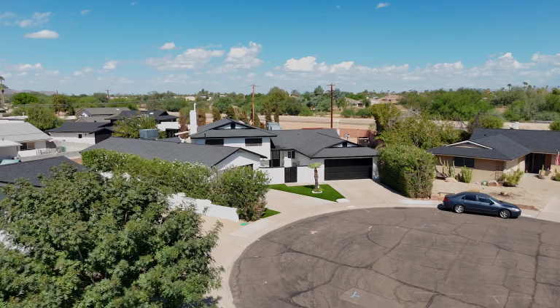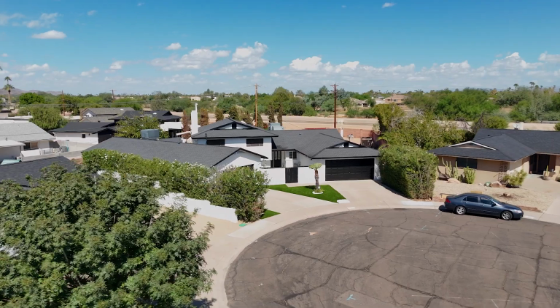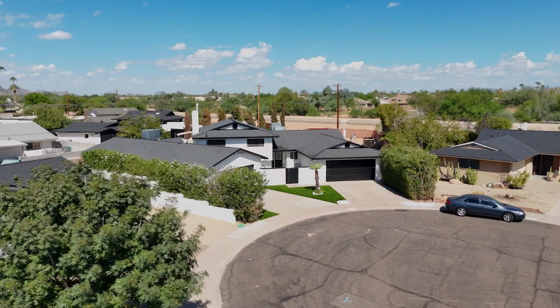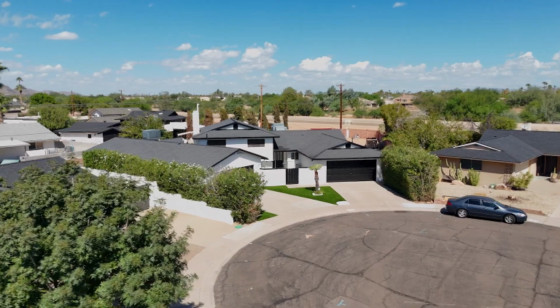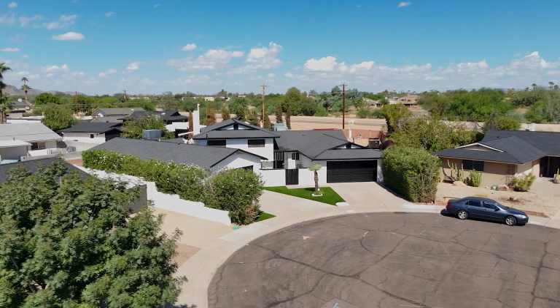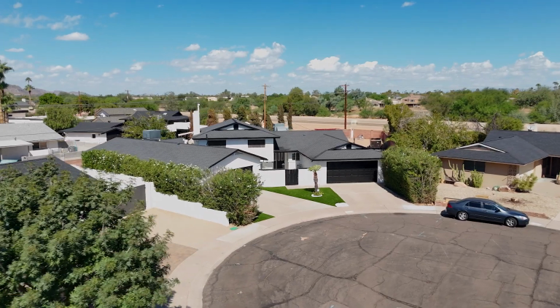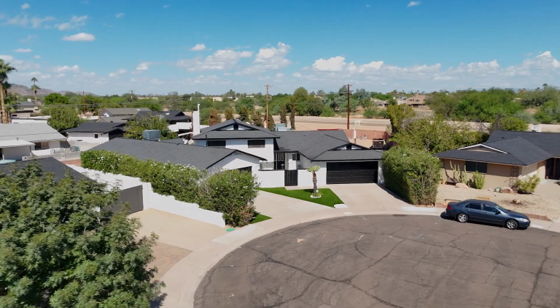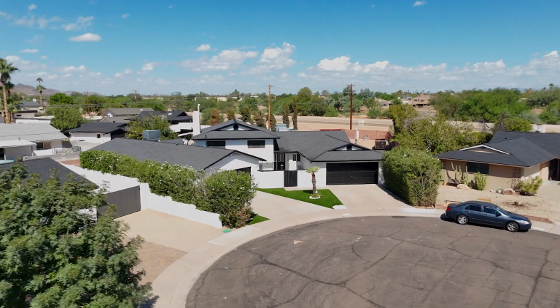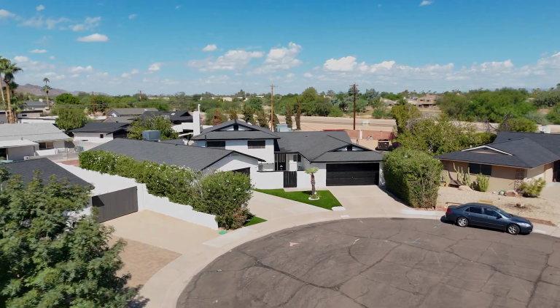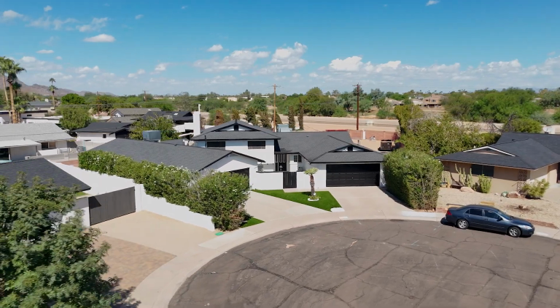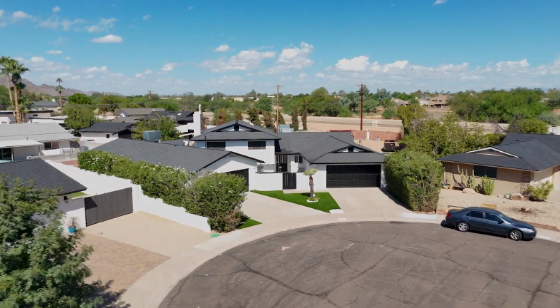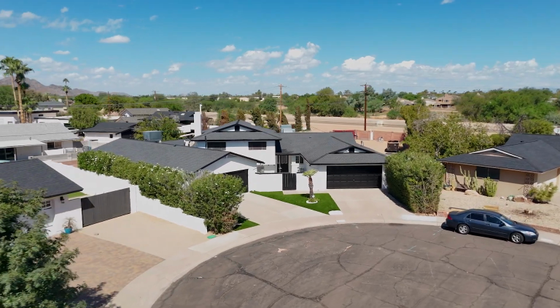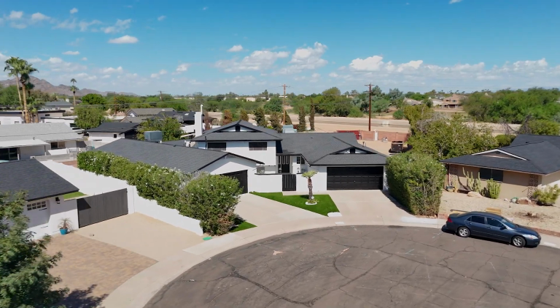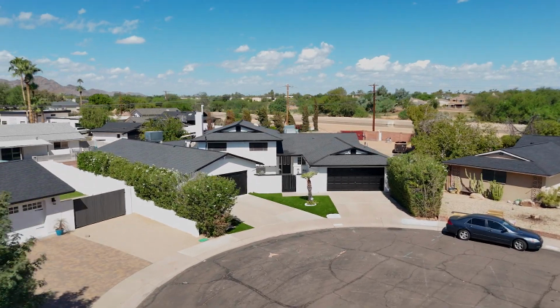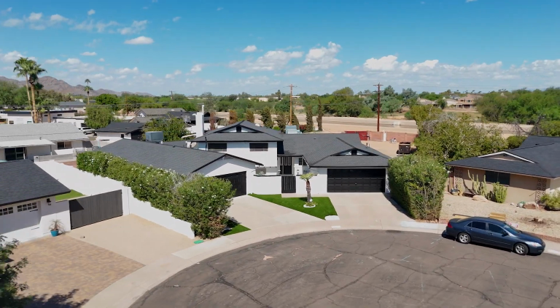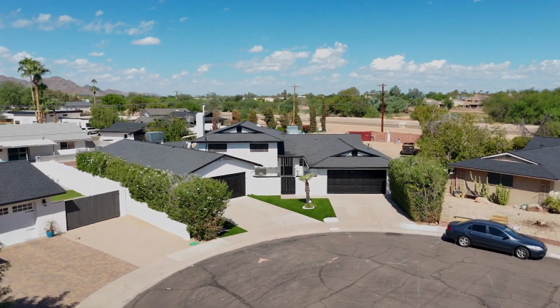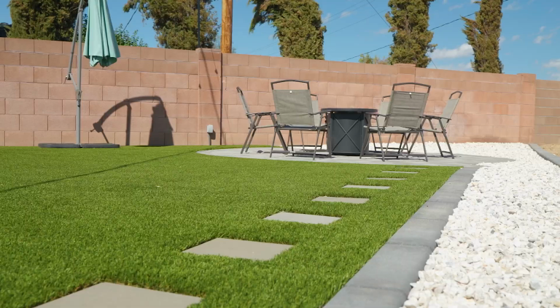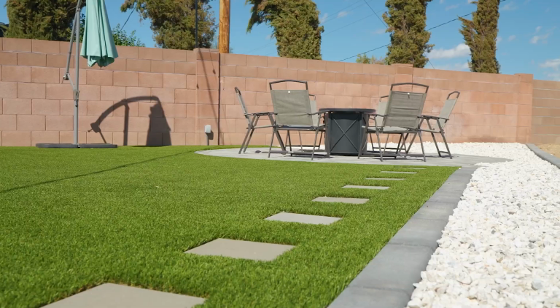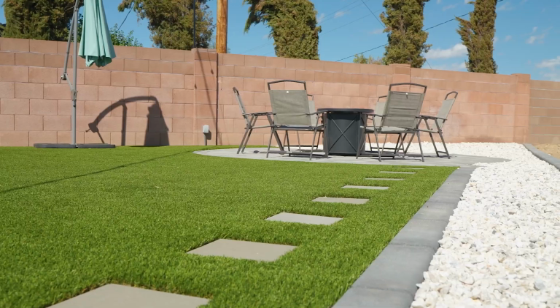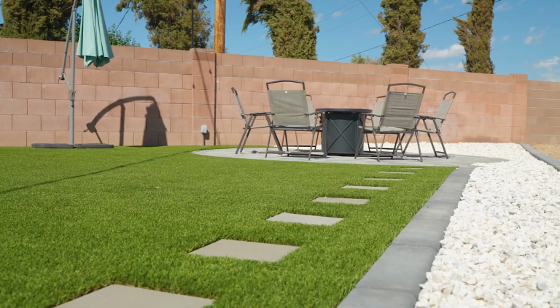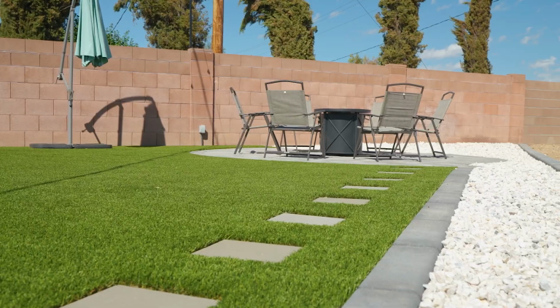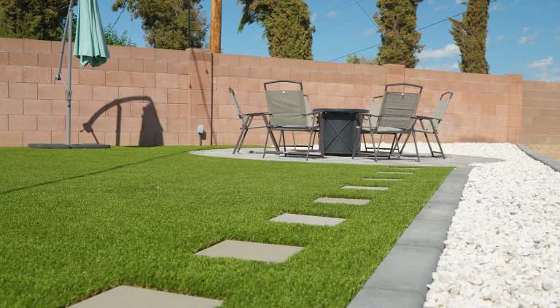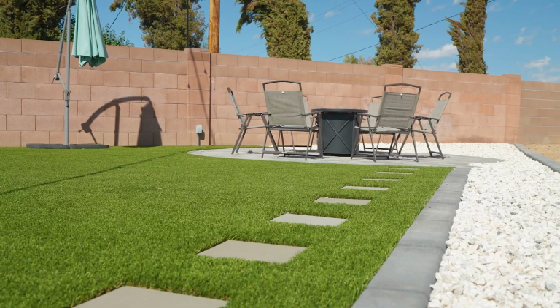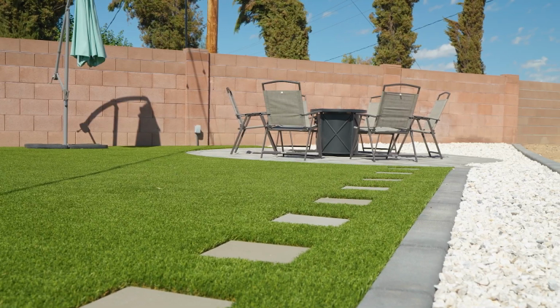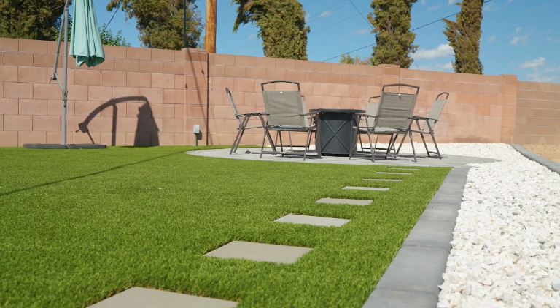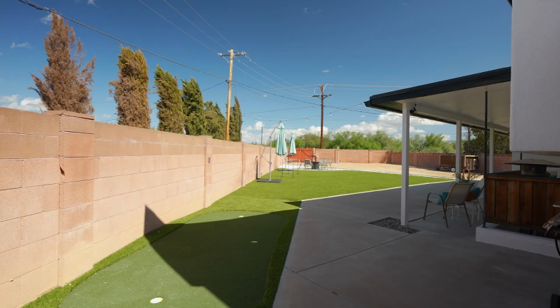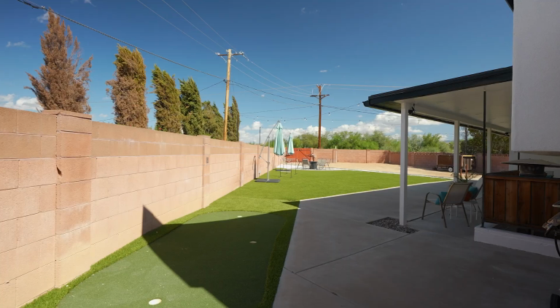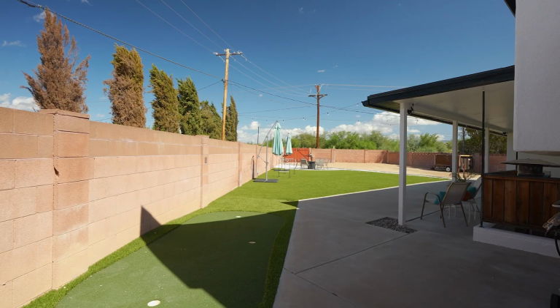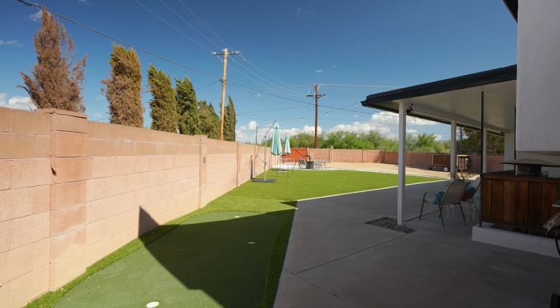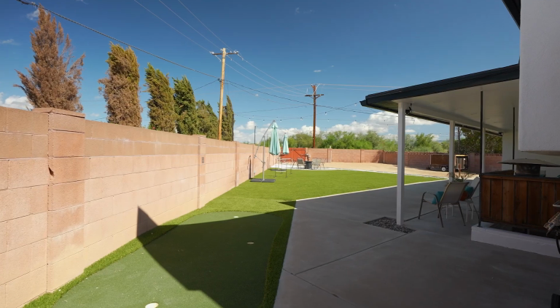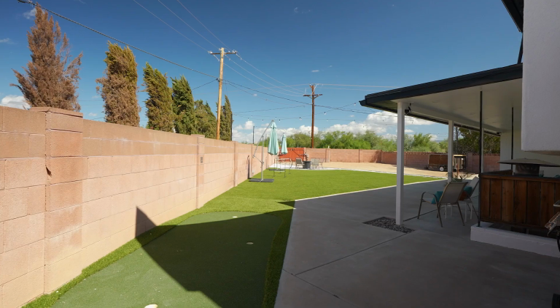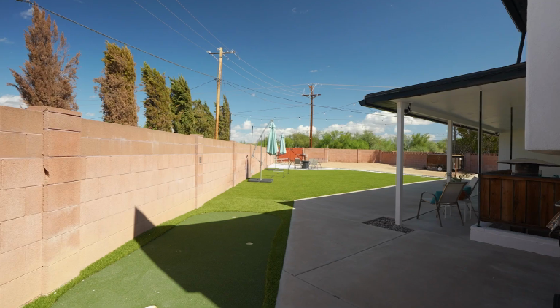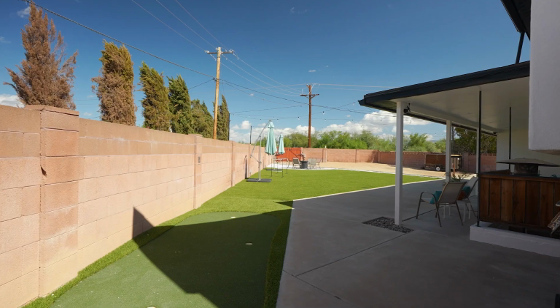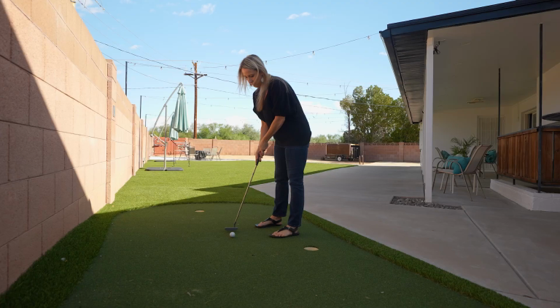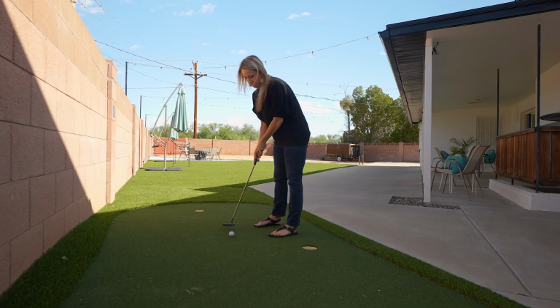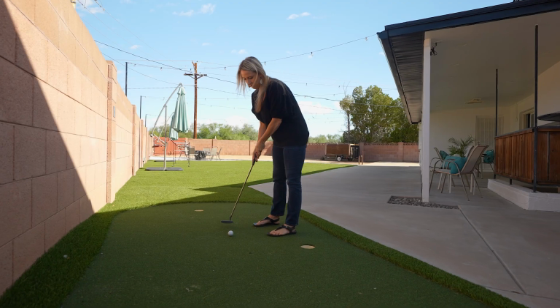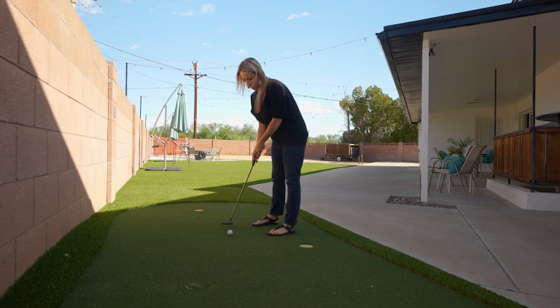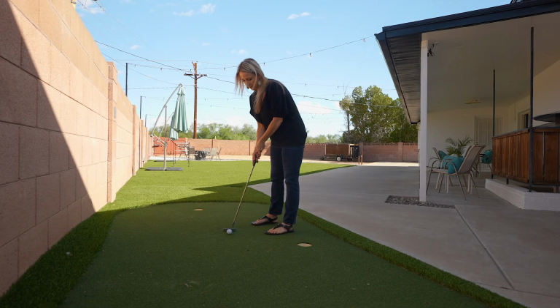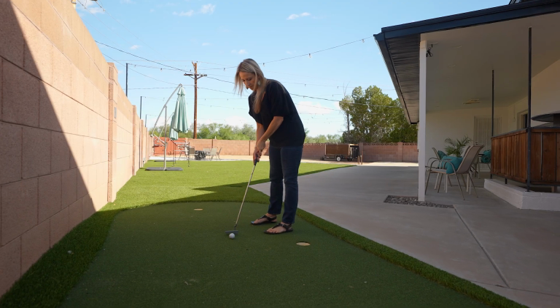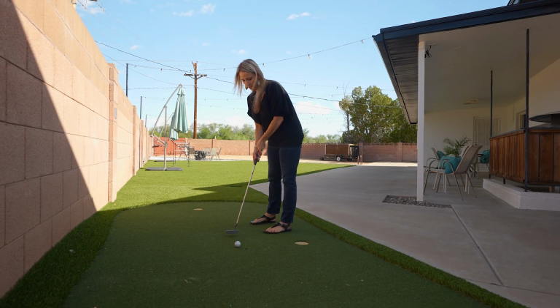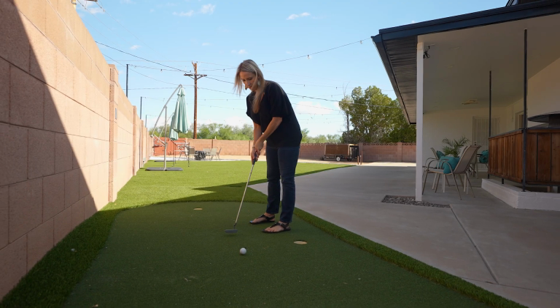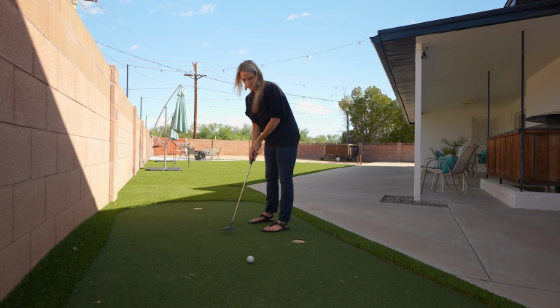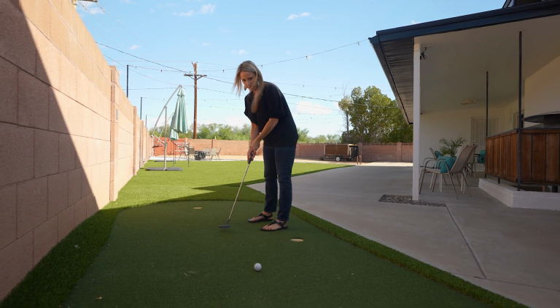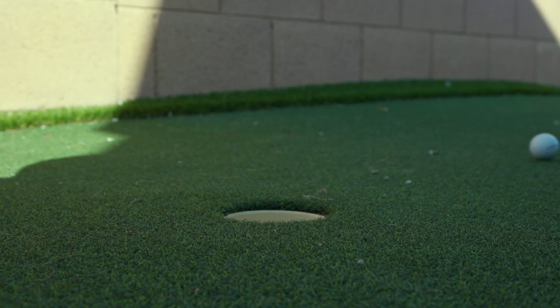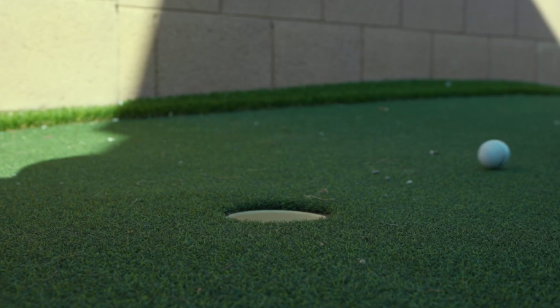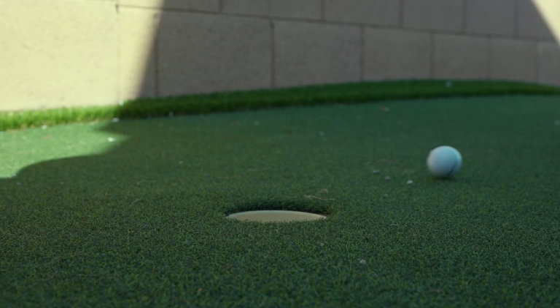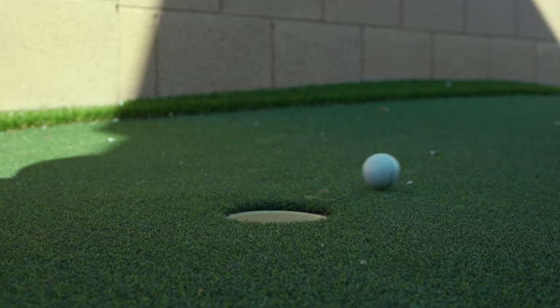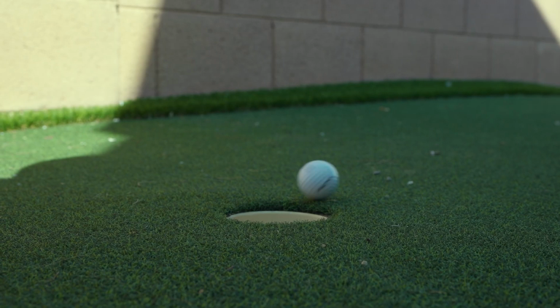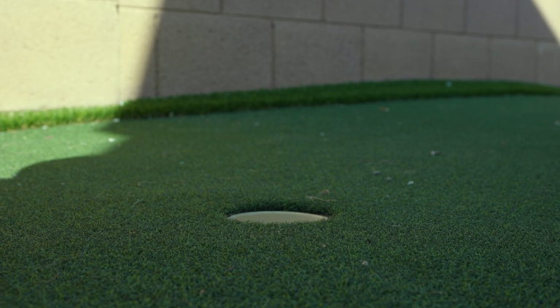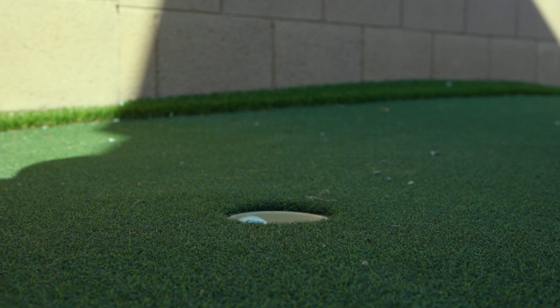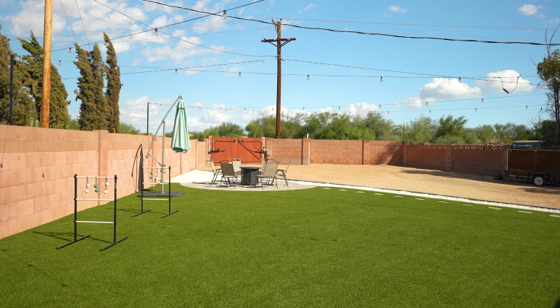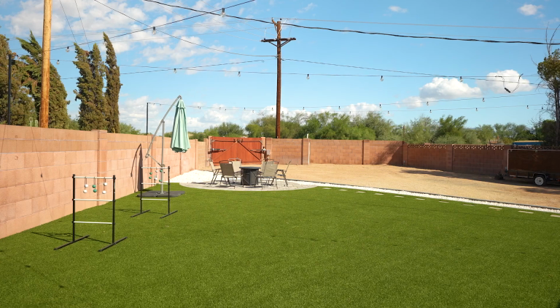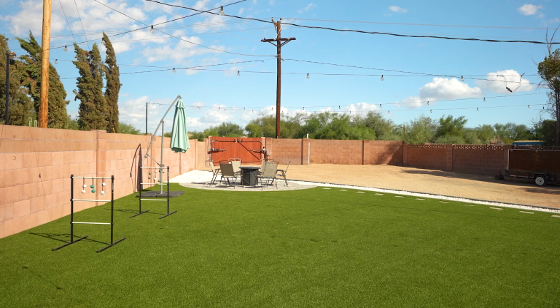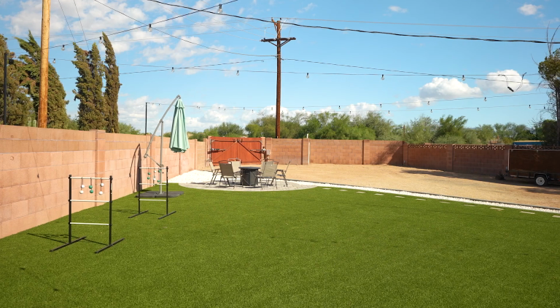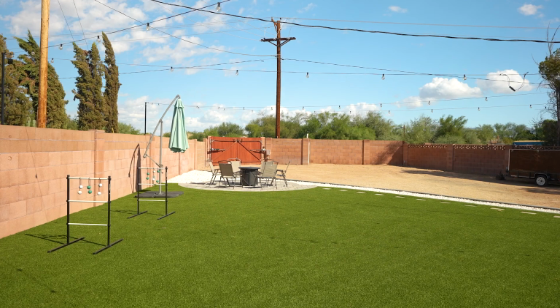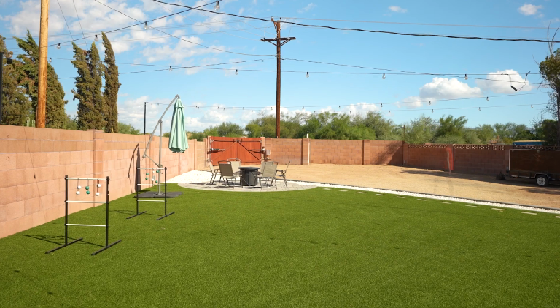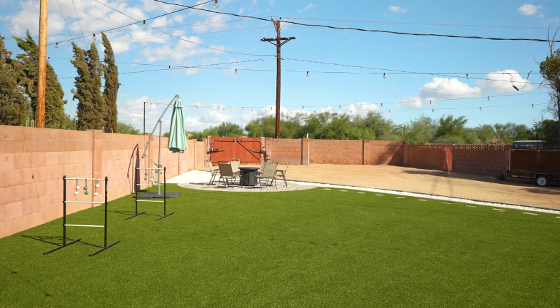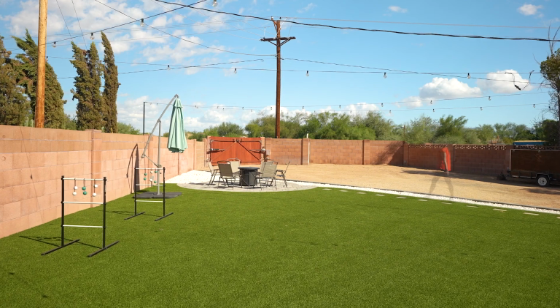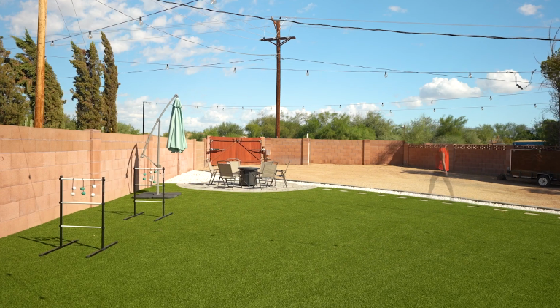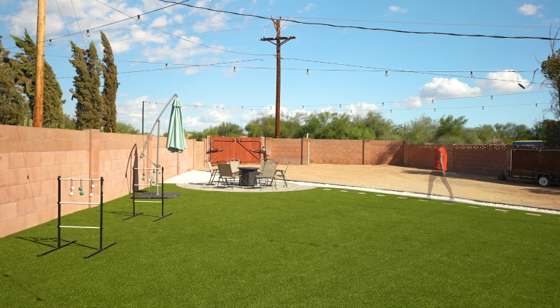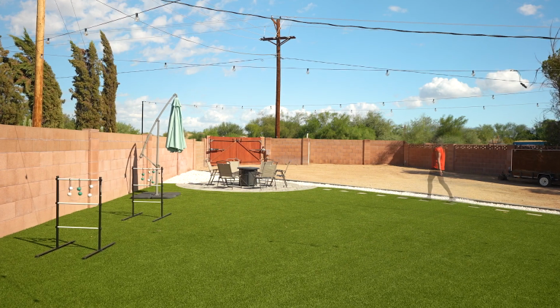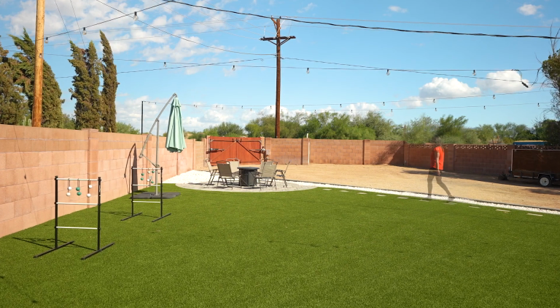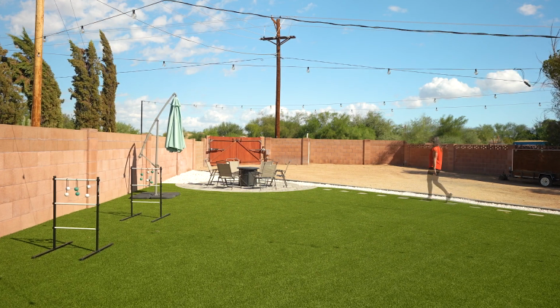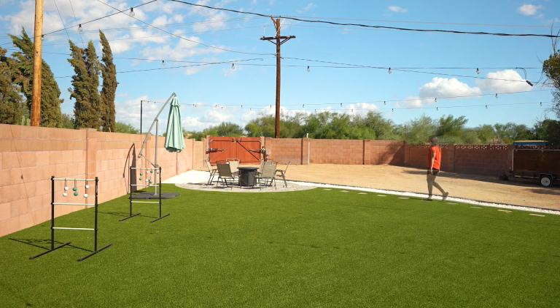With turf in both the front and backyards, a motorized RV gate, and a putting green, this low-maintenance yard is perfect for relaxing or entertaining.